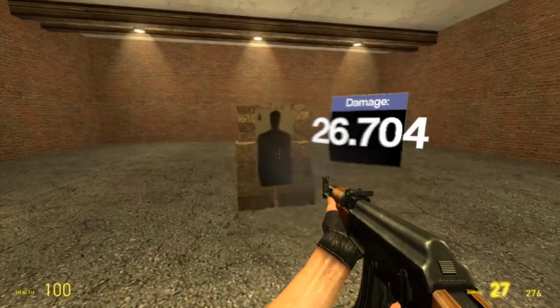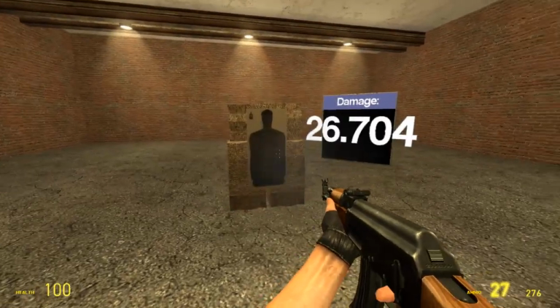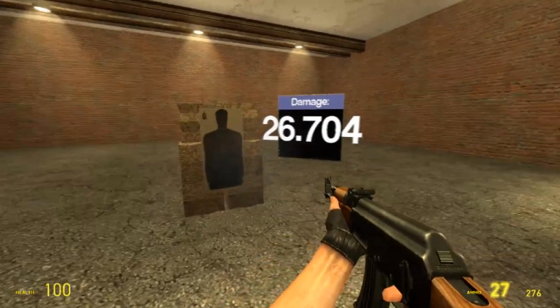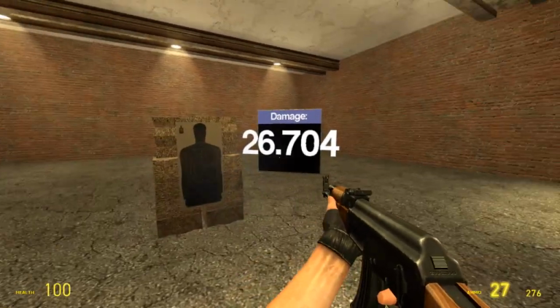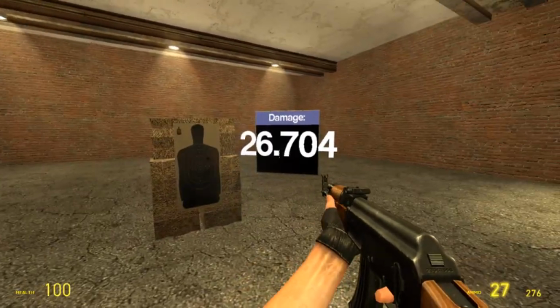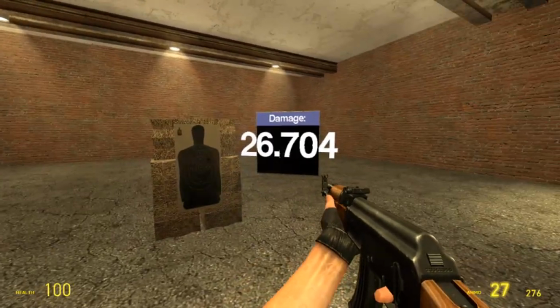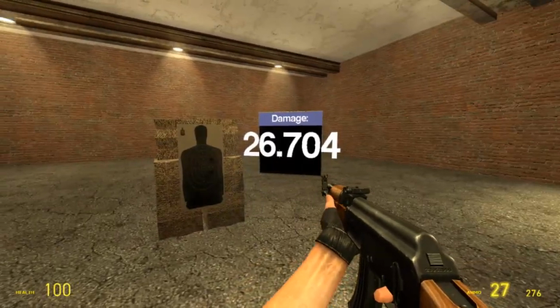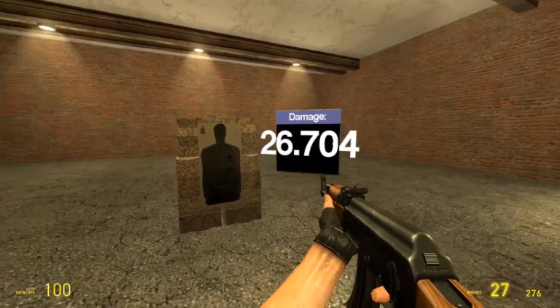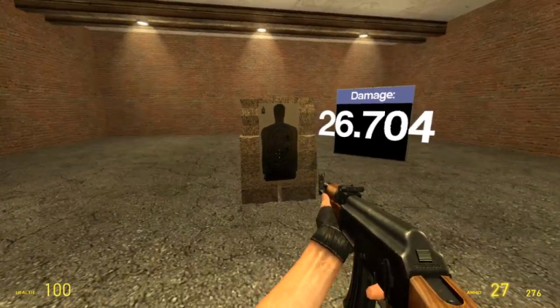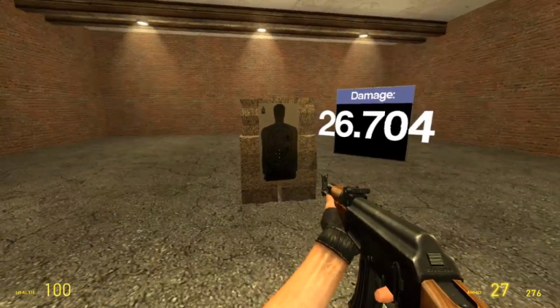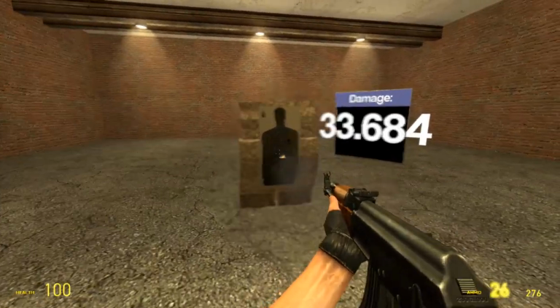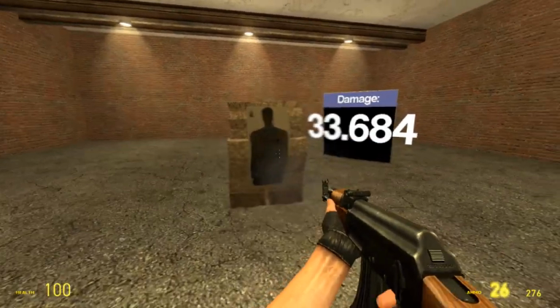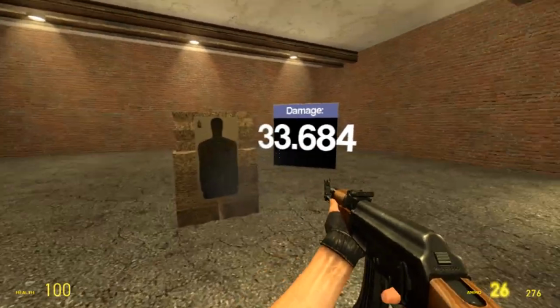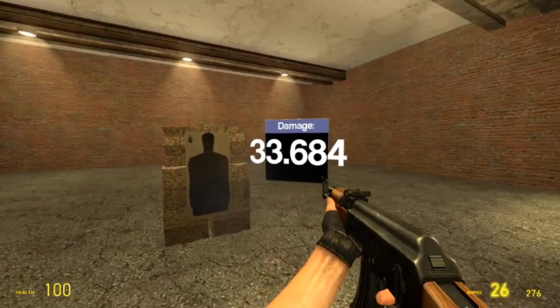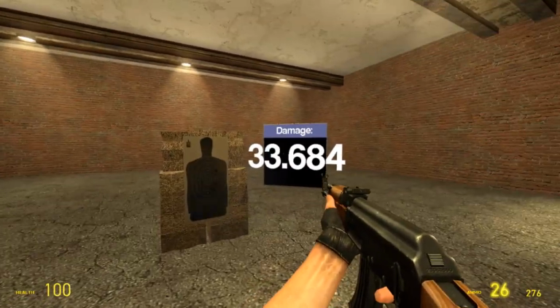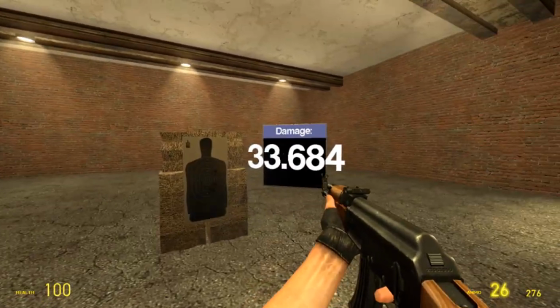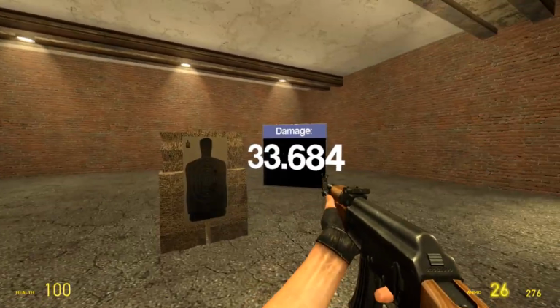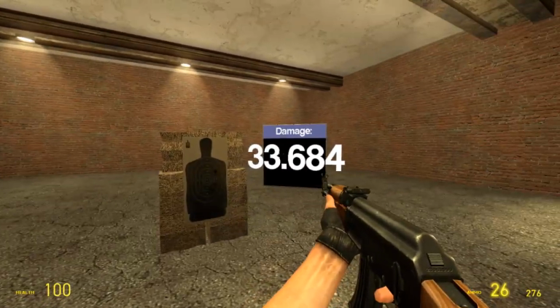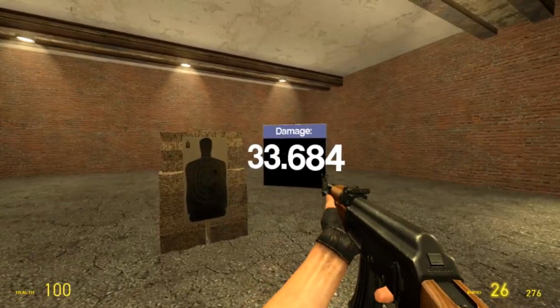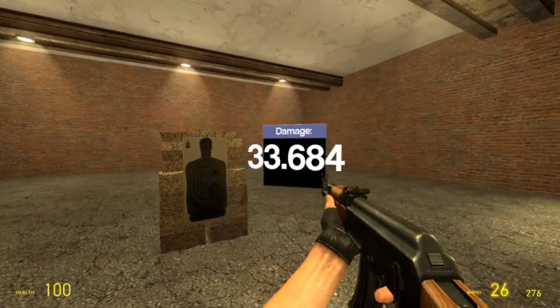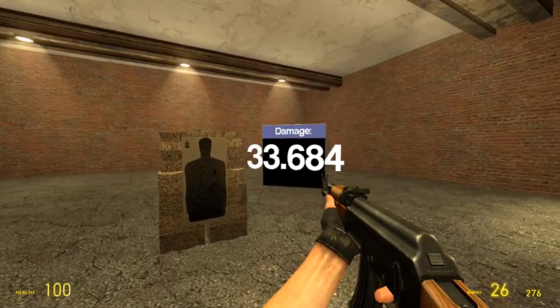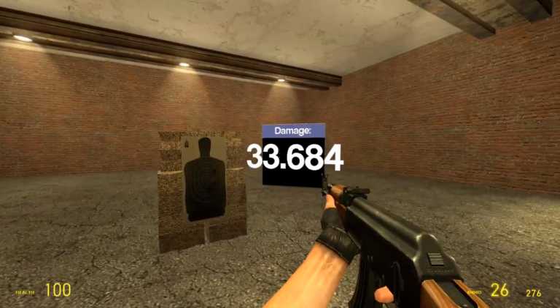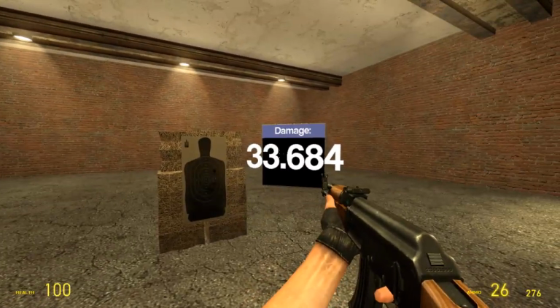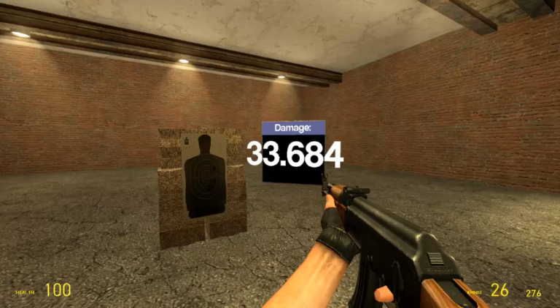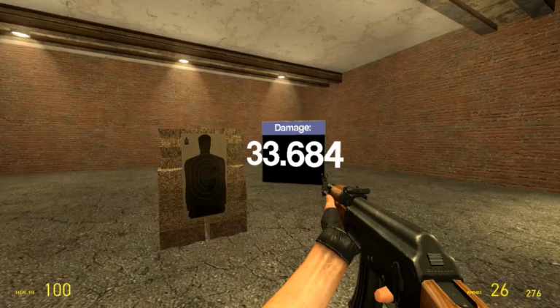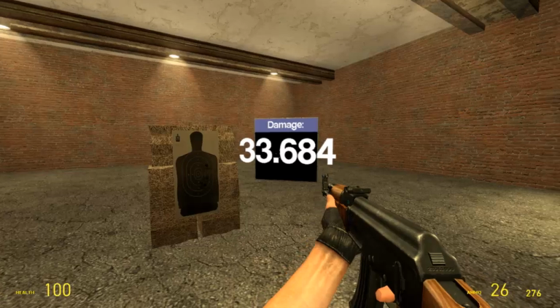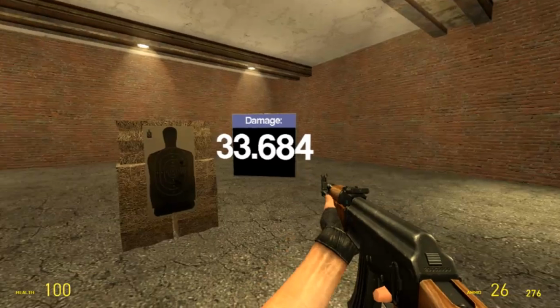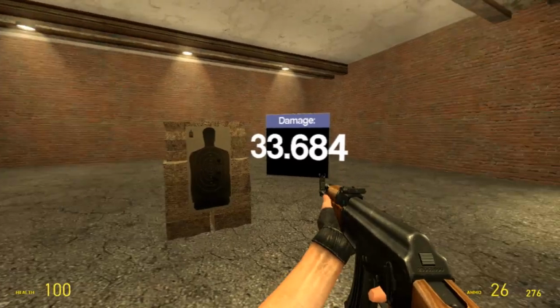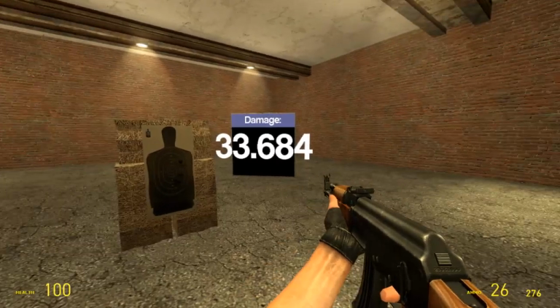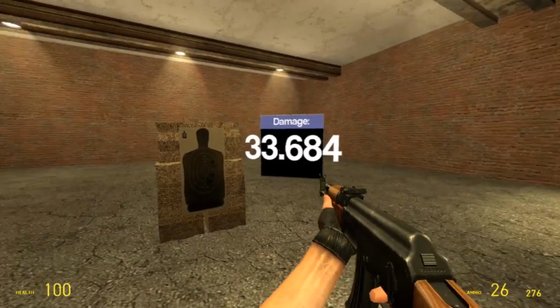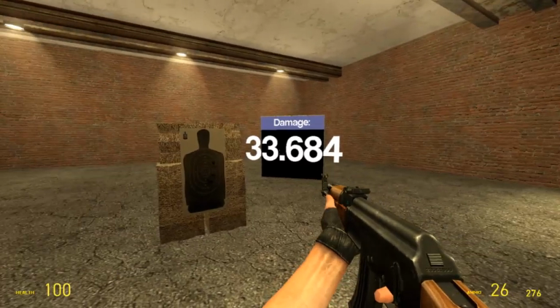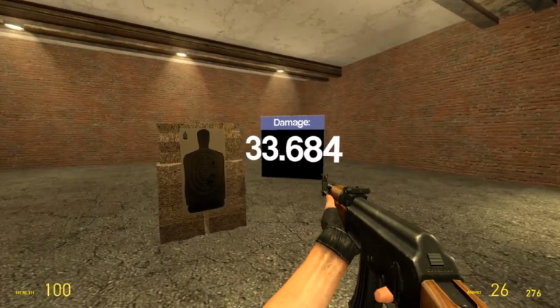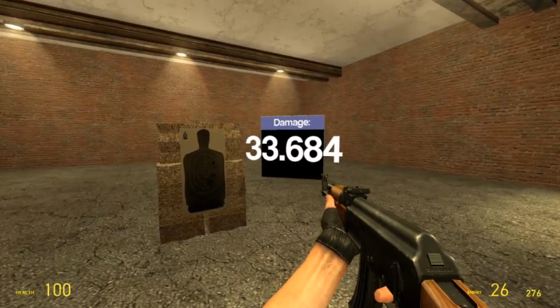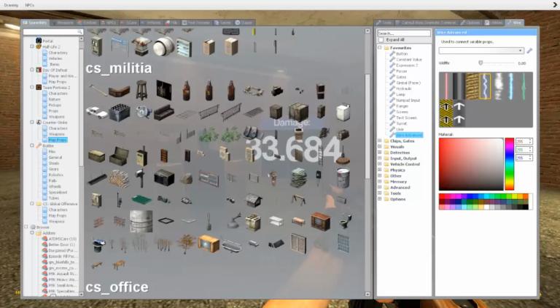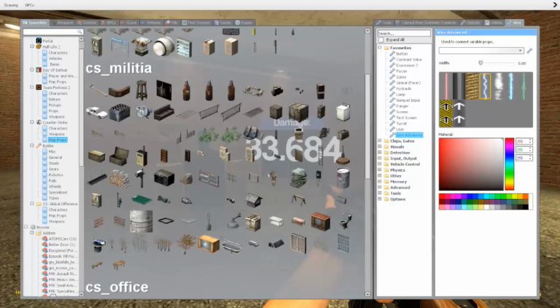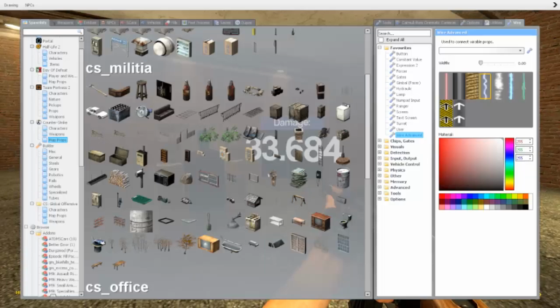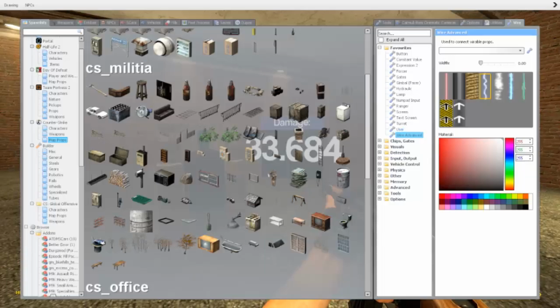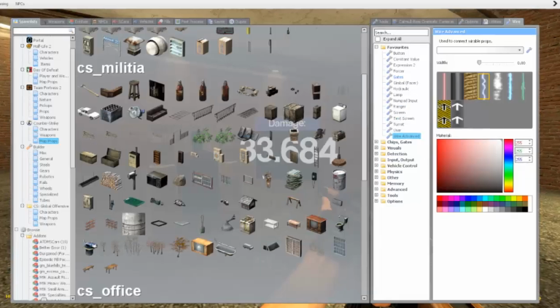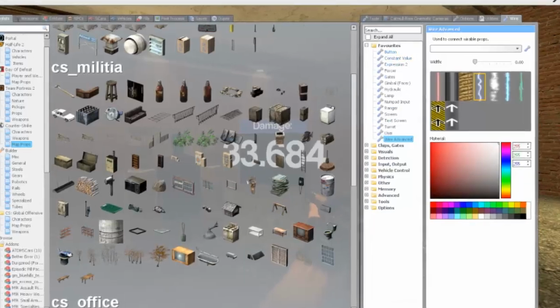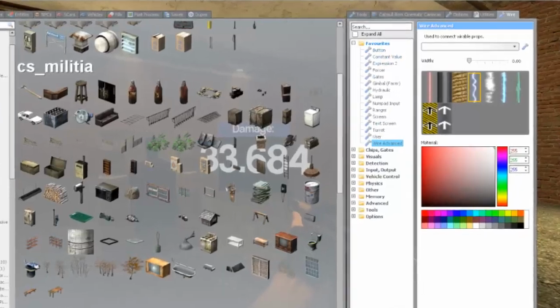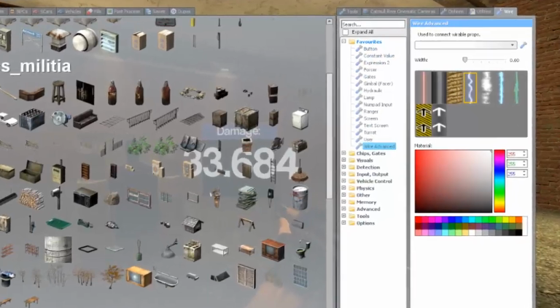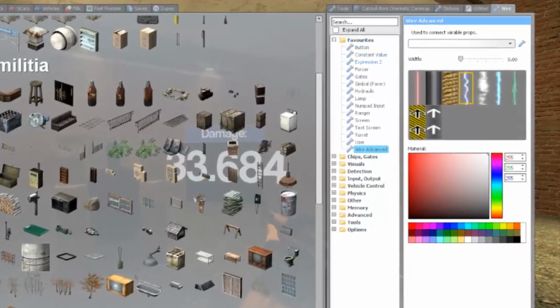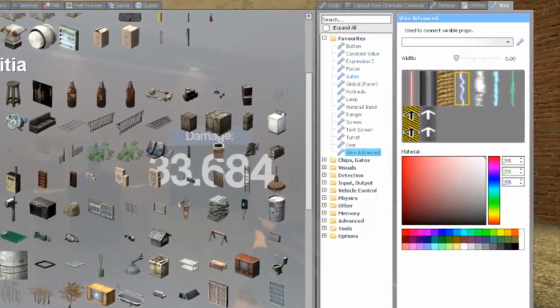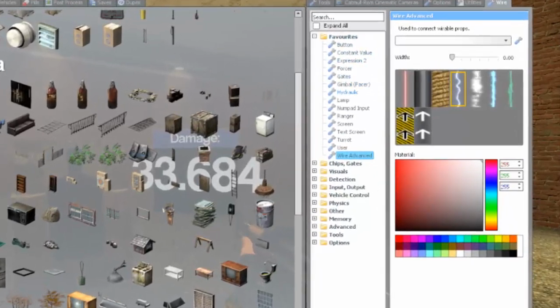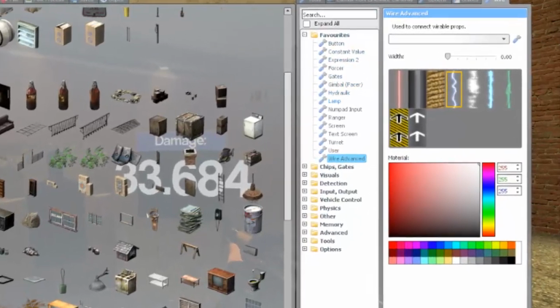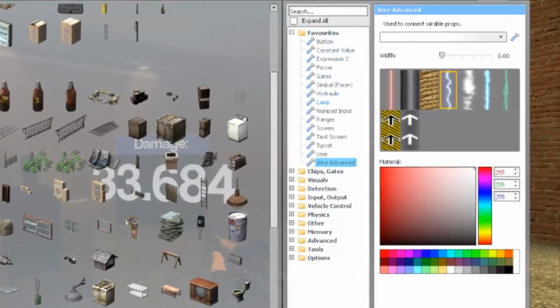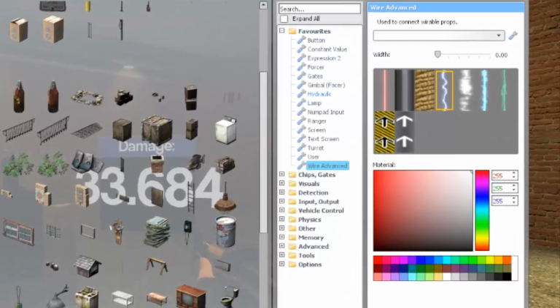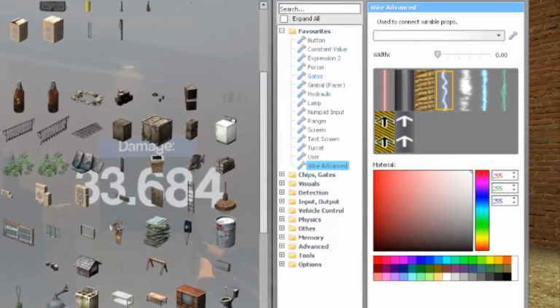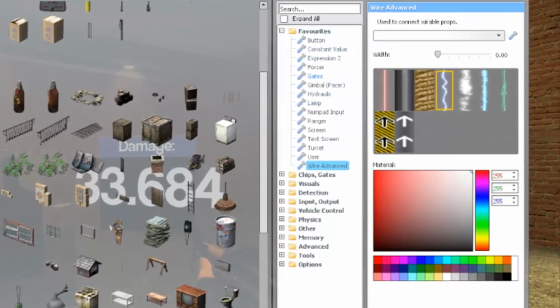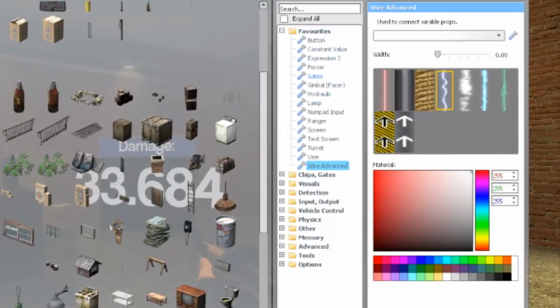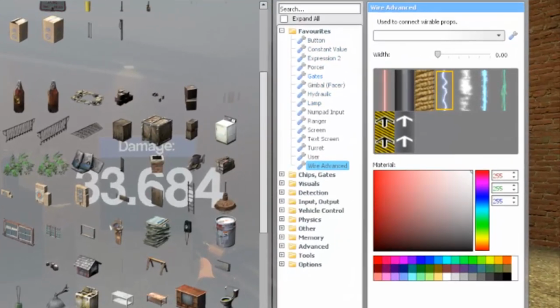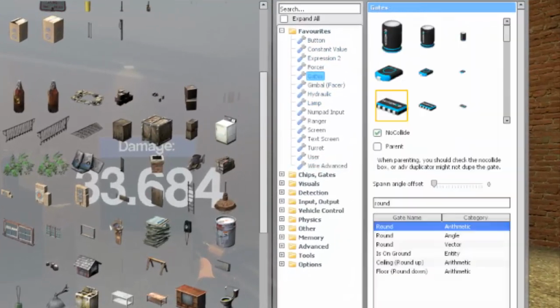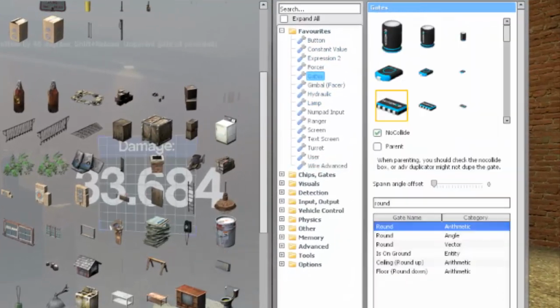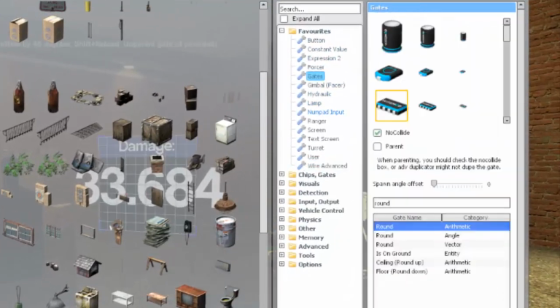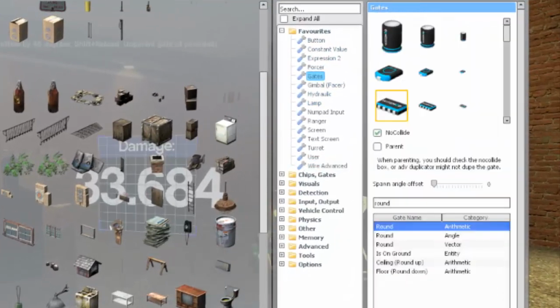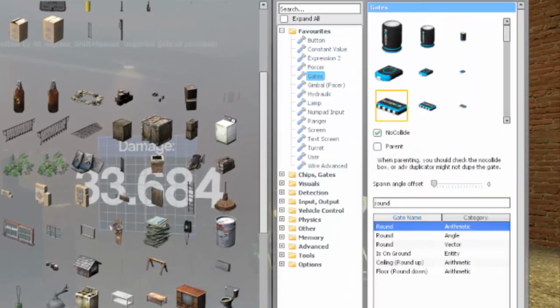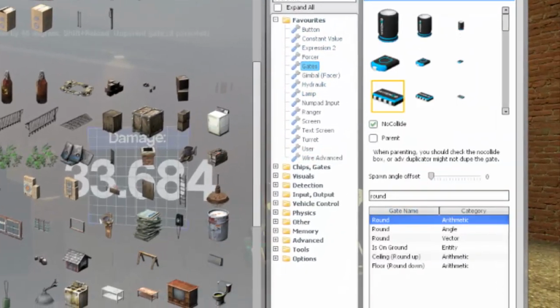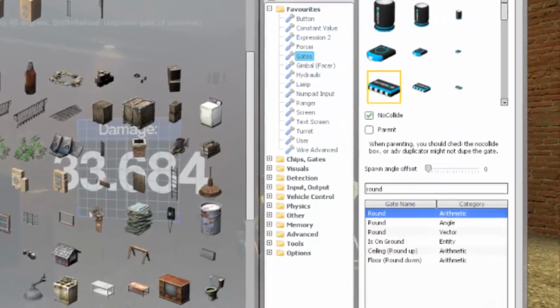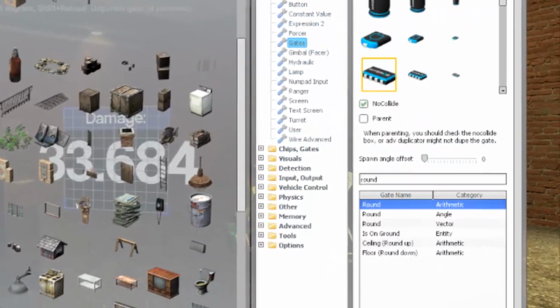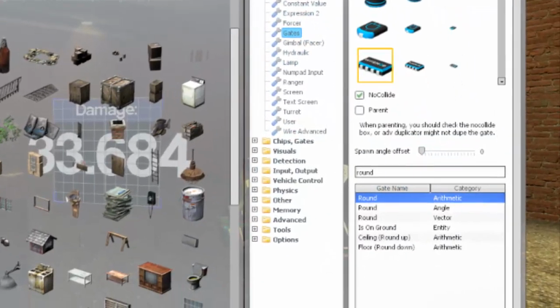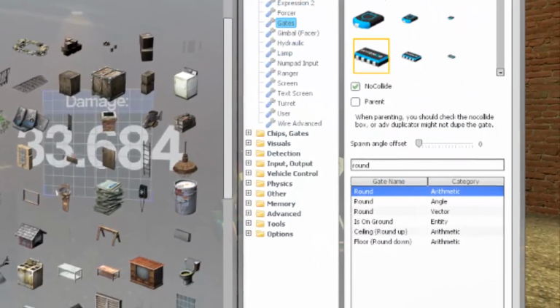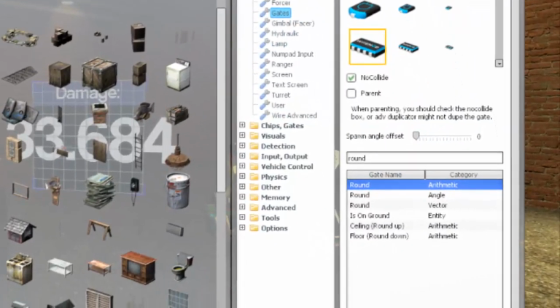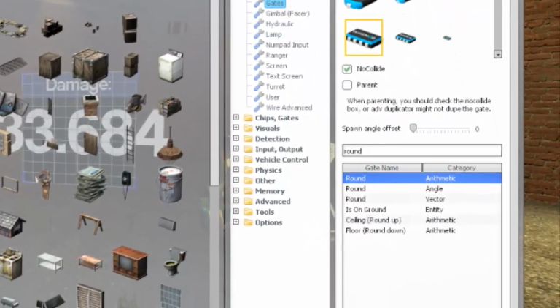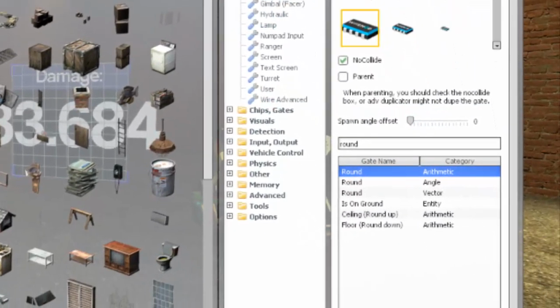If you shoot the target, you should see your damage being displayed, but it also displays decimals which can go off the screen. So let's fix that.